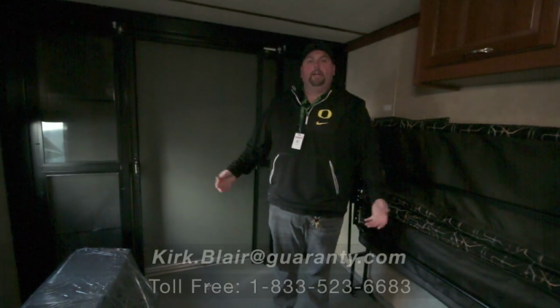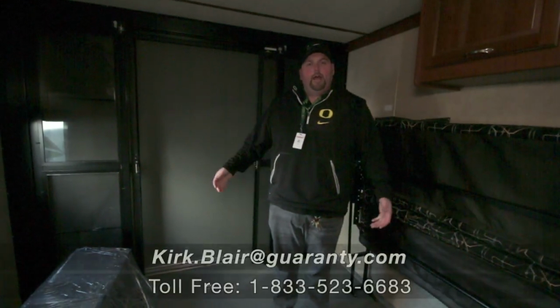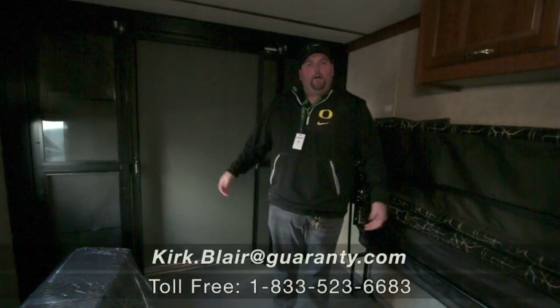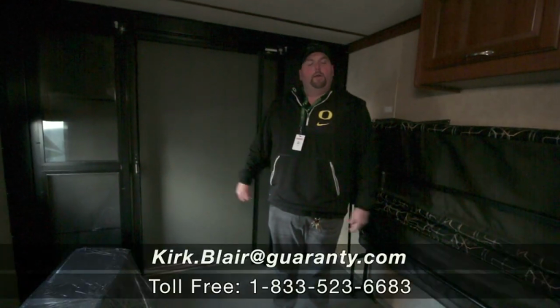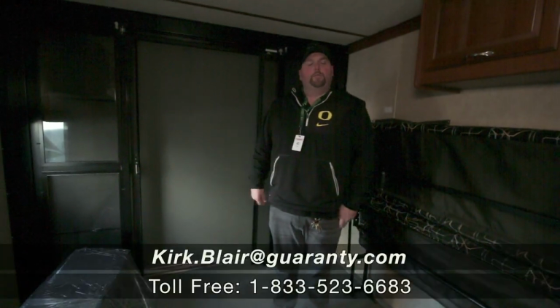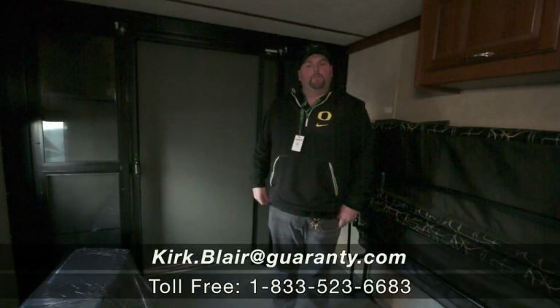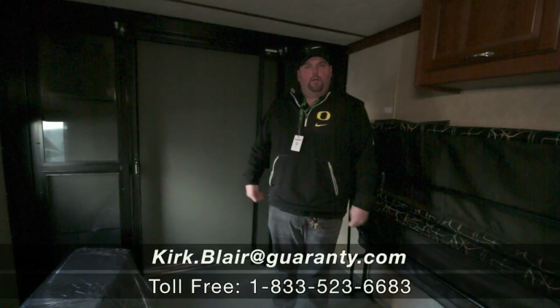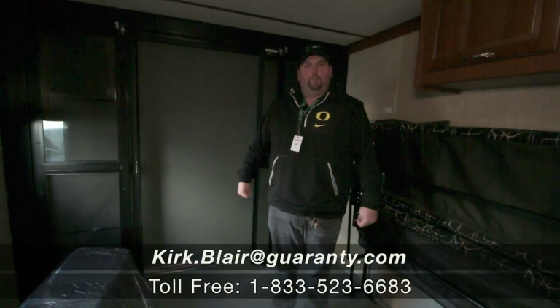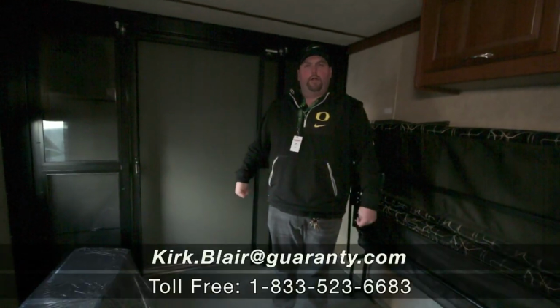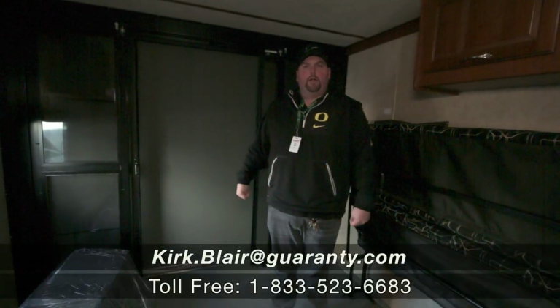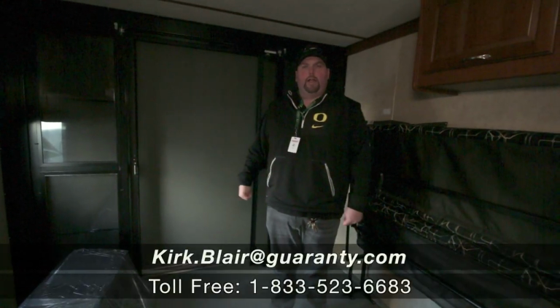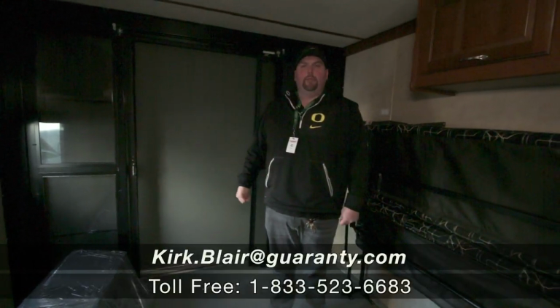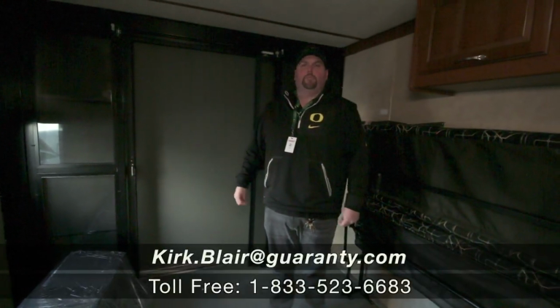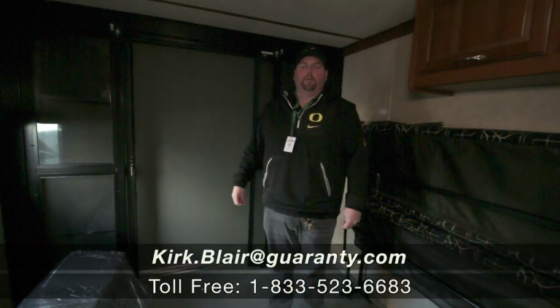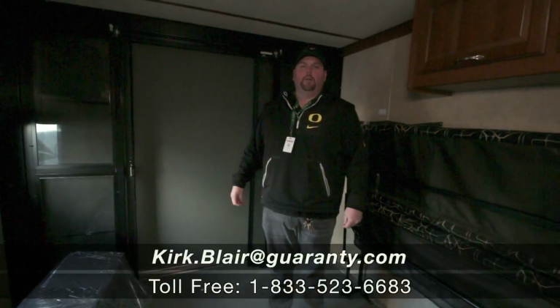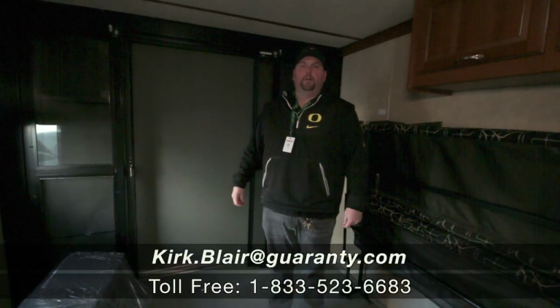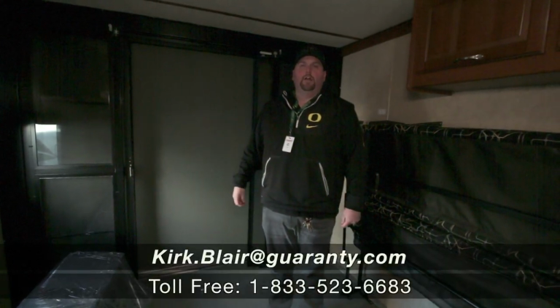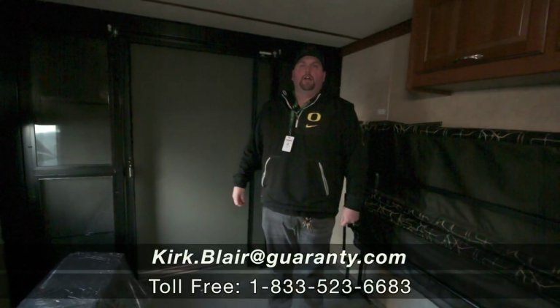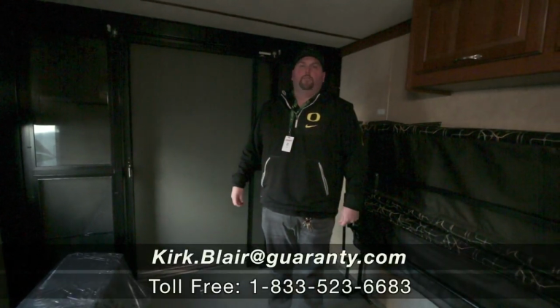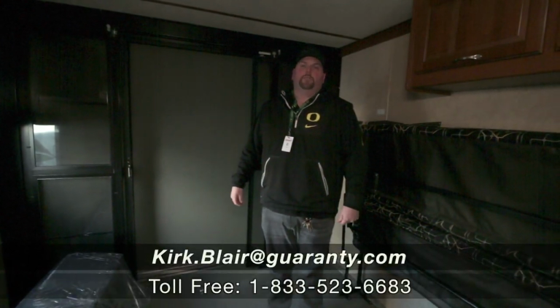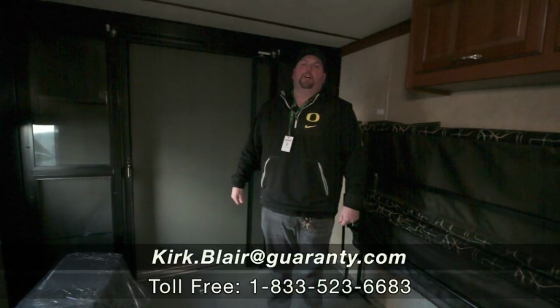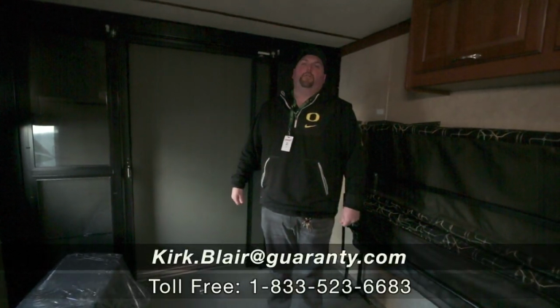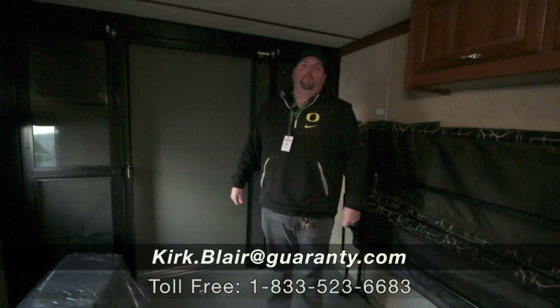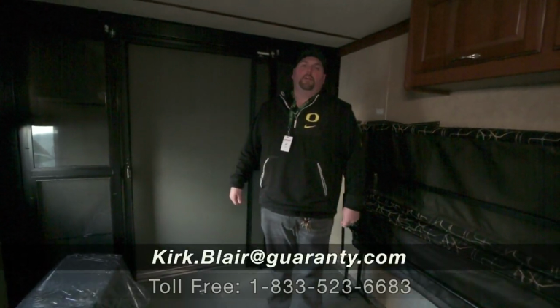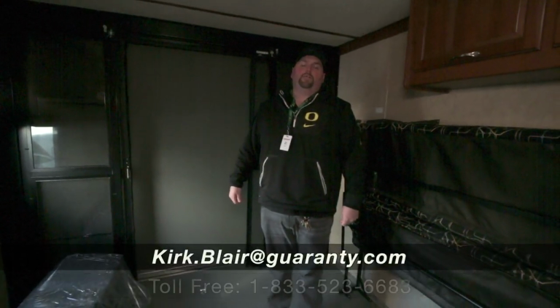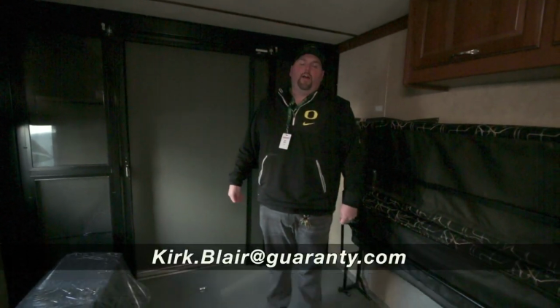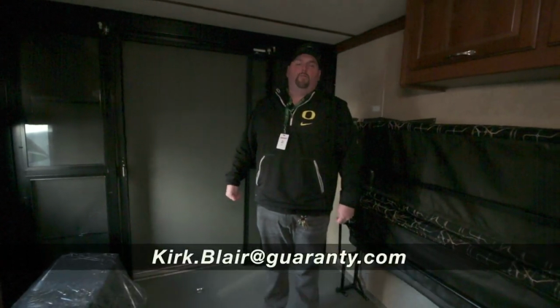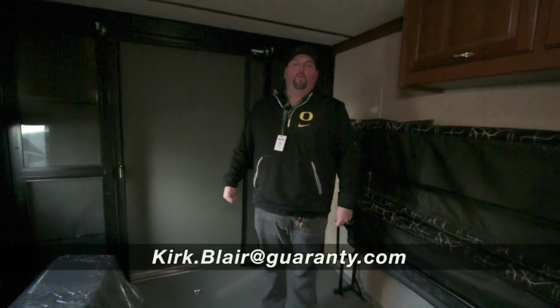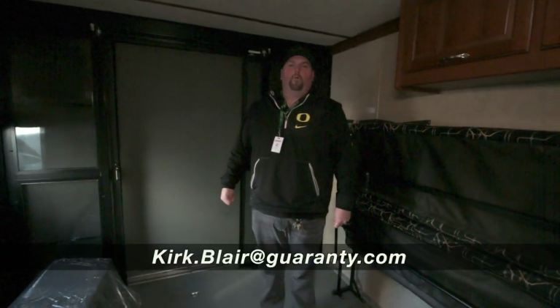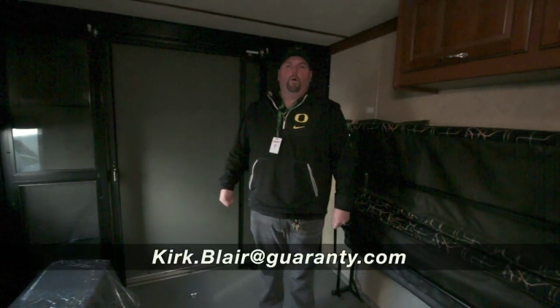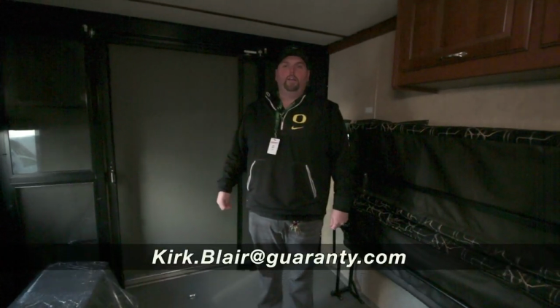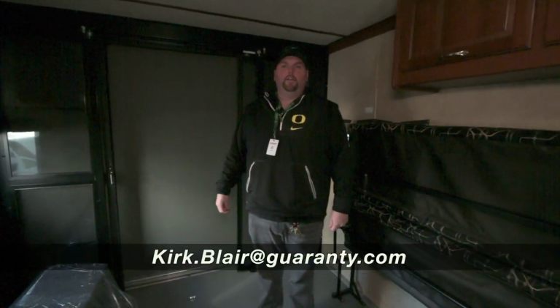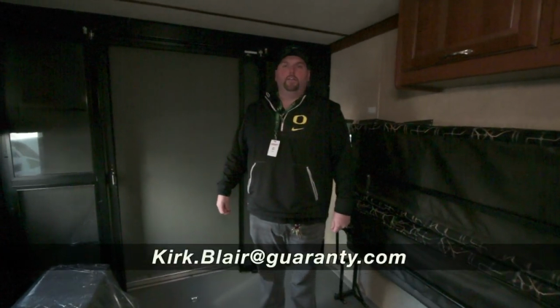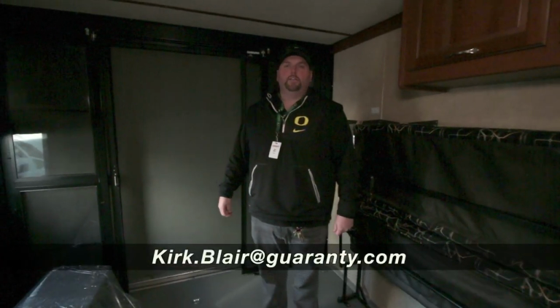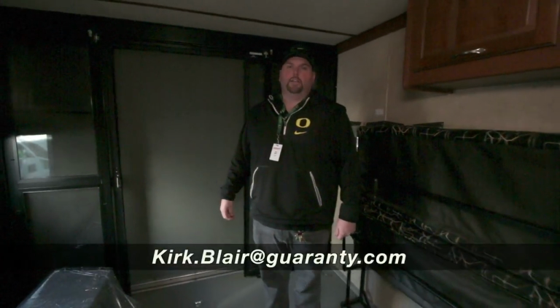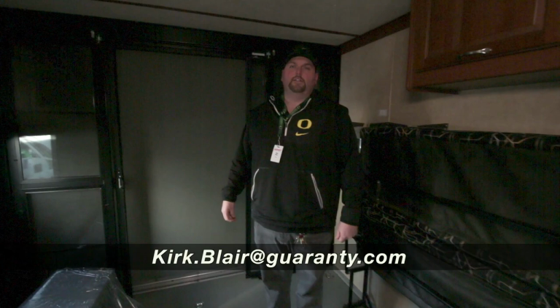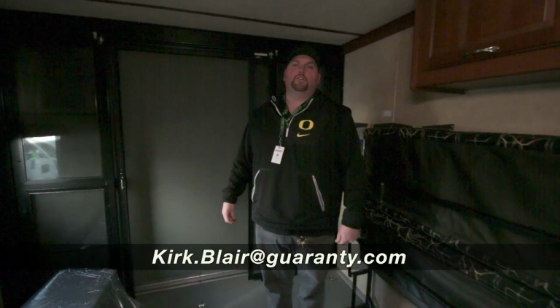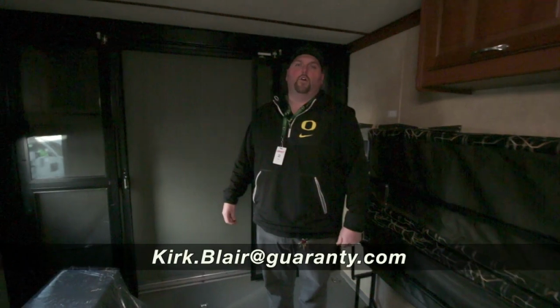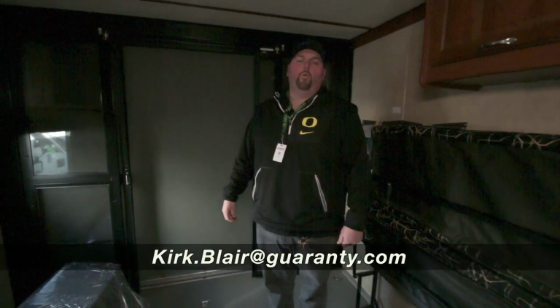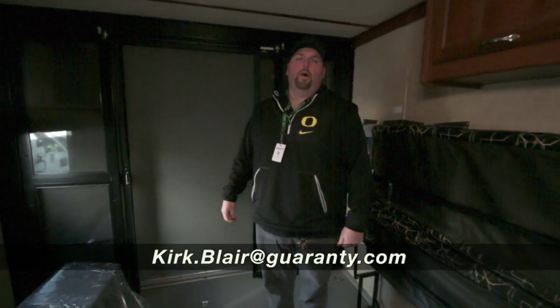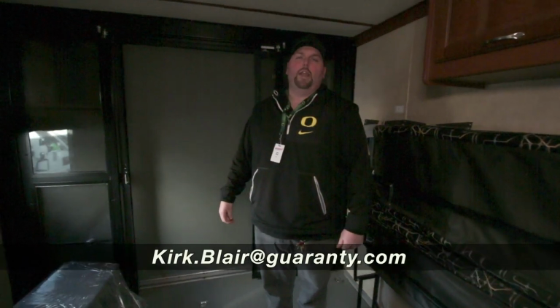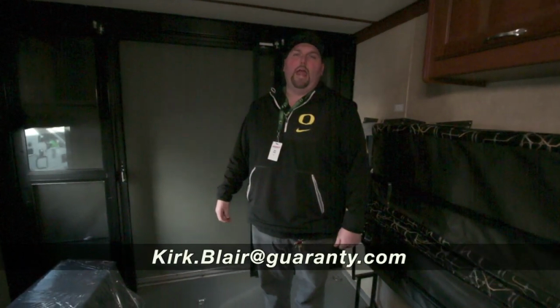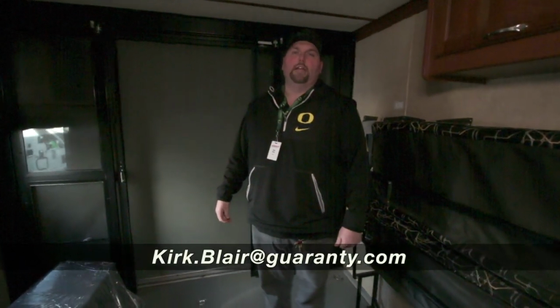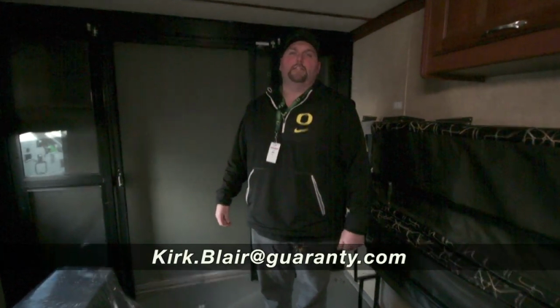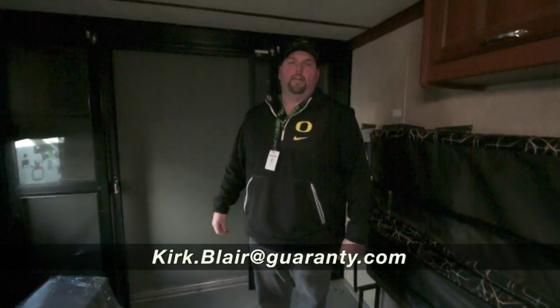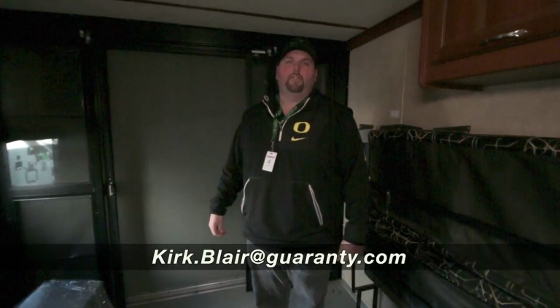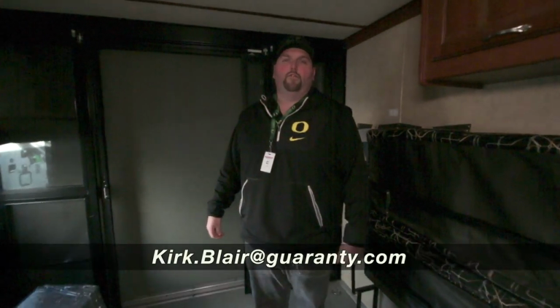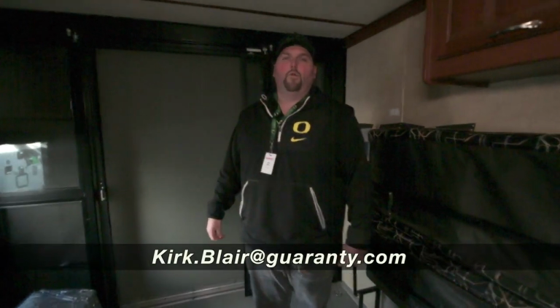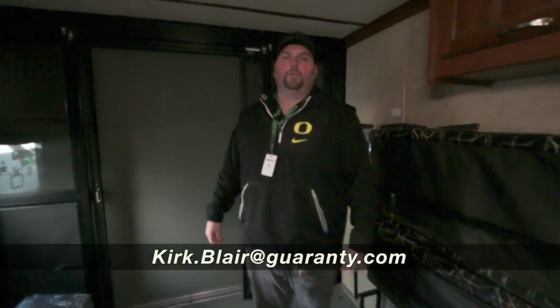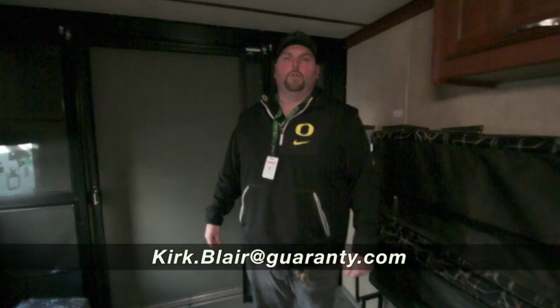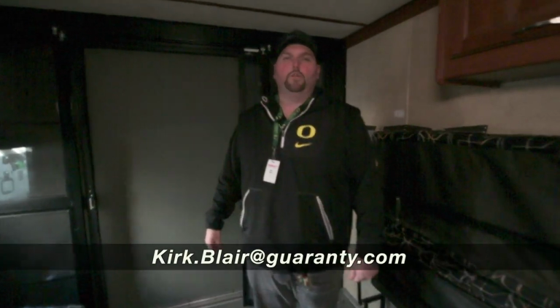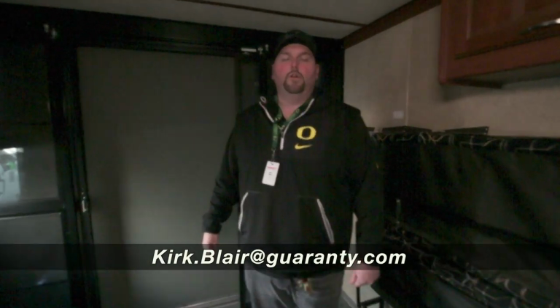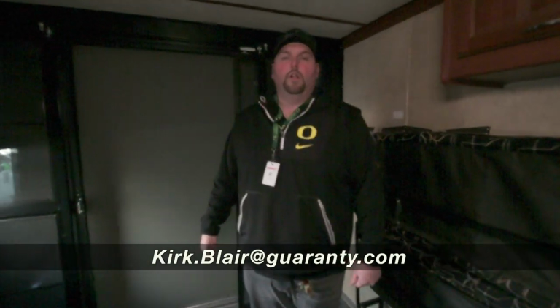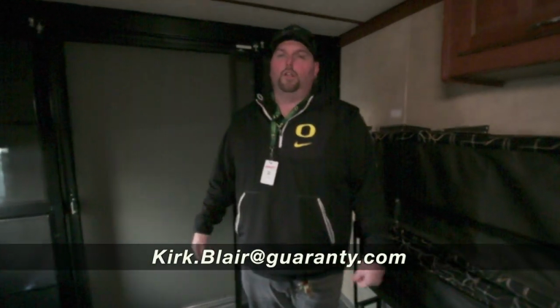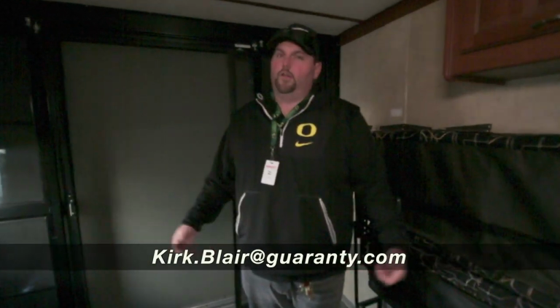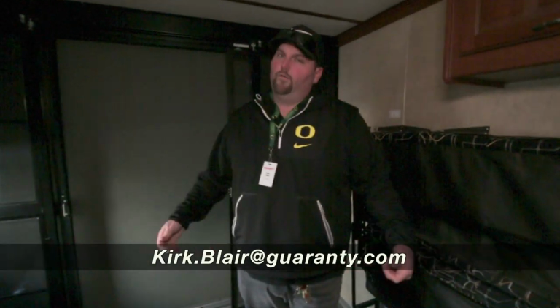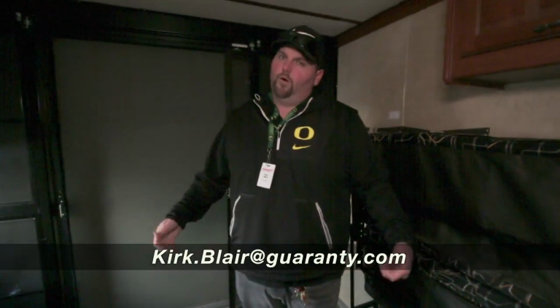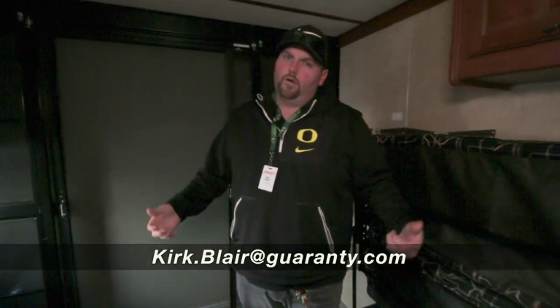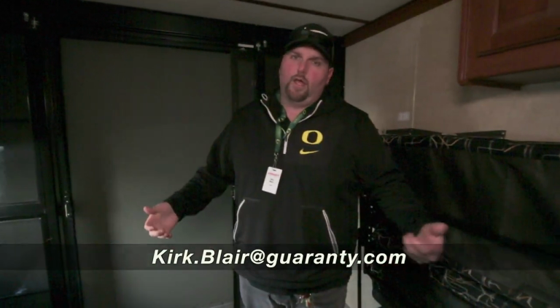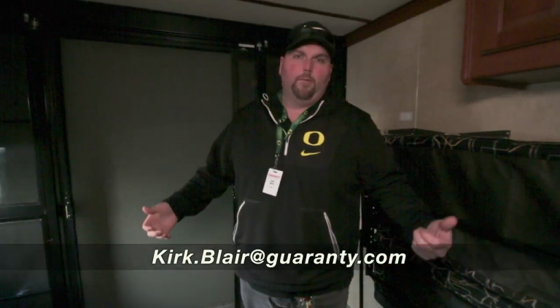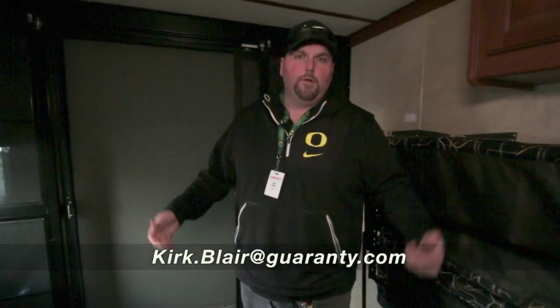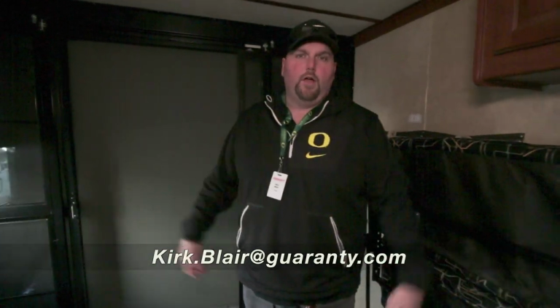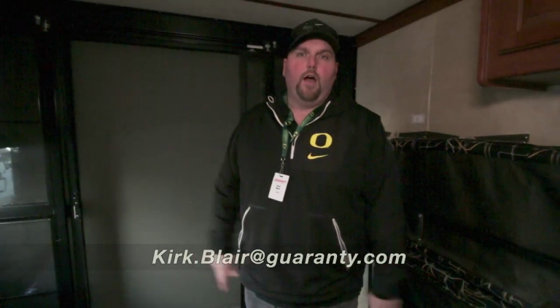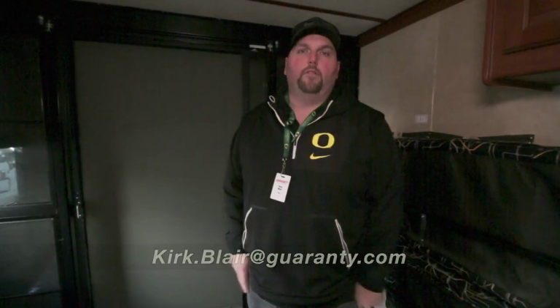Anyhow, my name is Kirk Blair, Captain Kirk. Cell phone is 541-601-8742. Looking forward to helping you out.